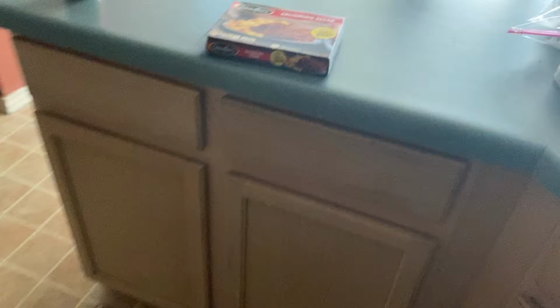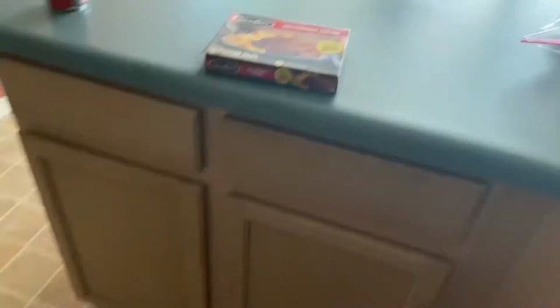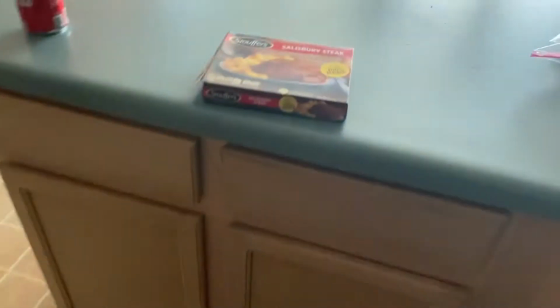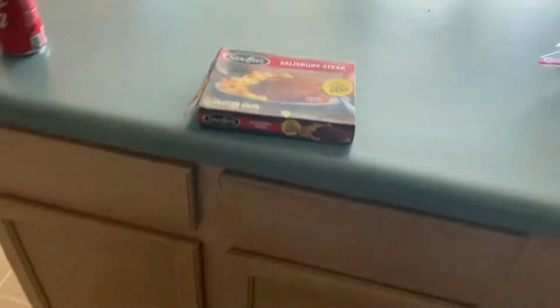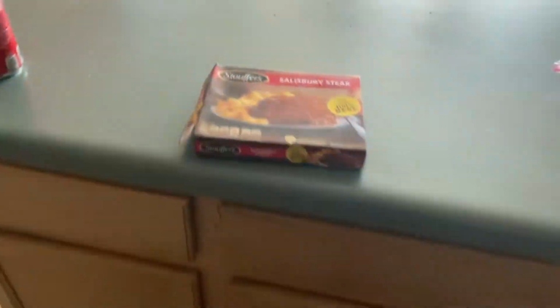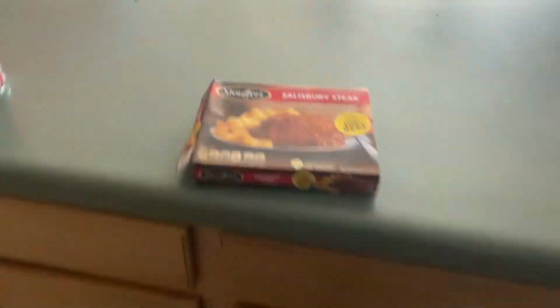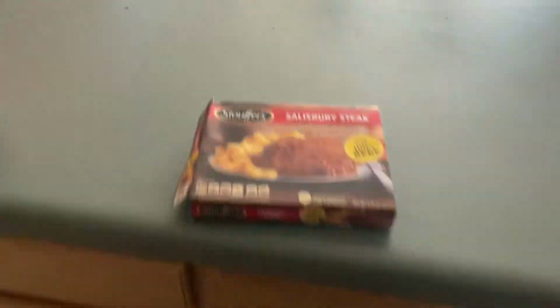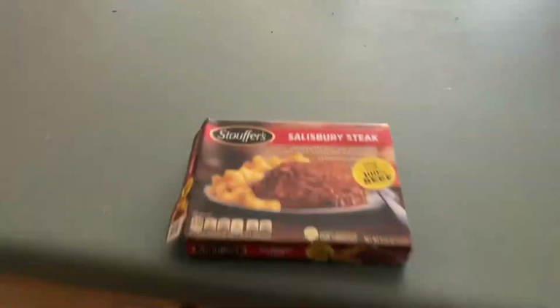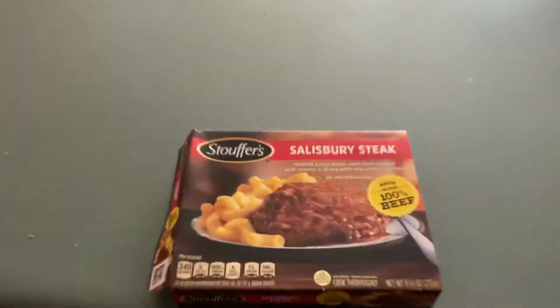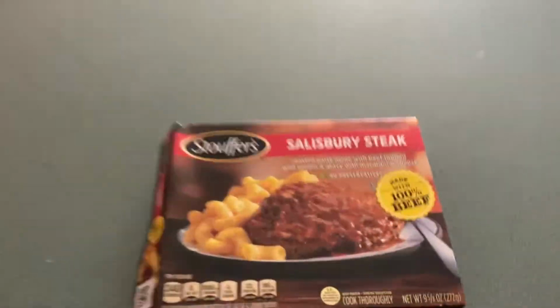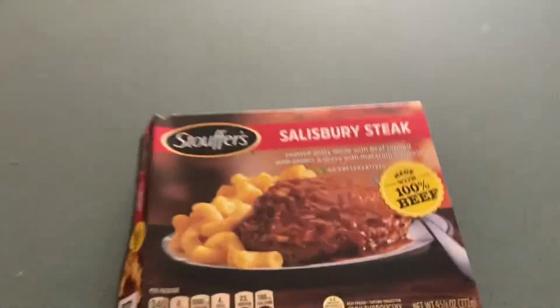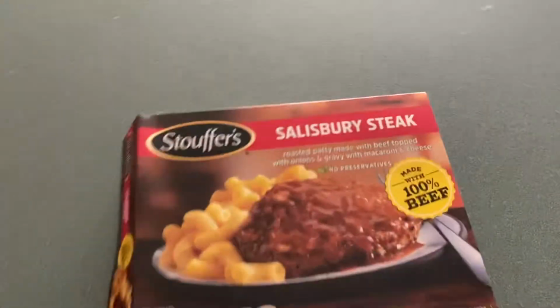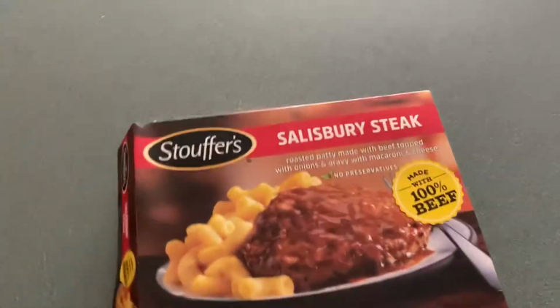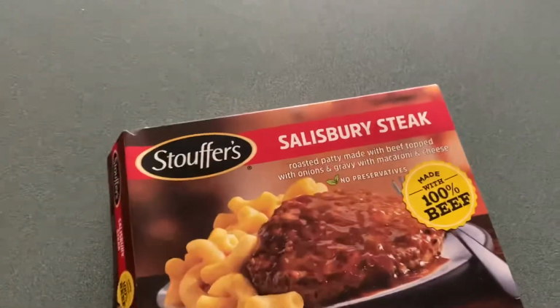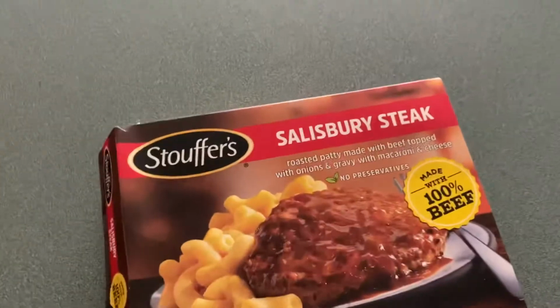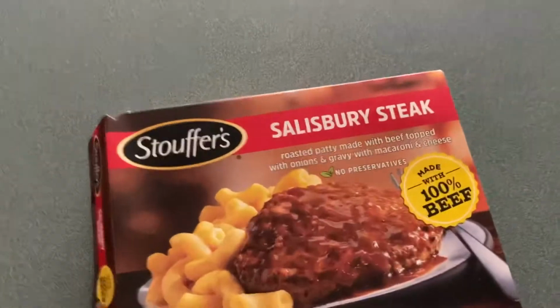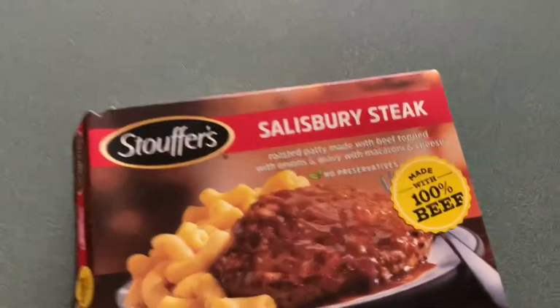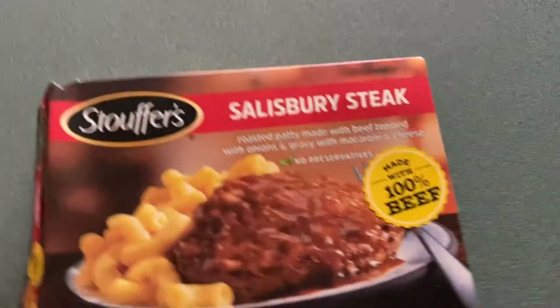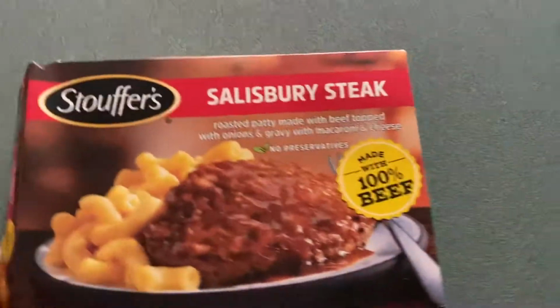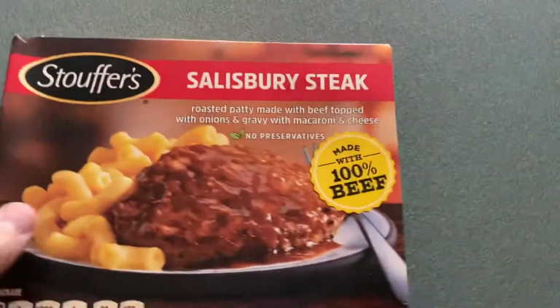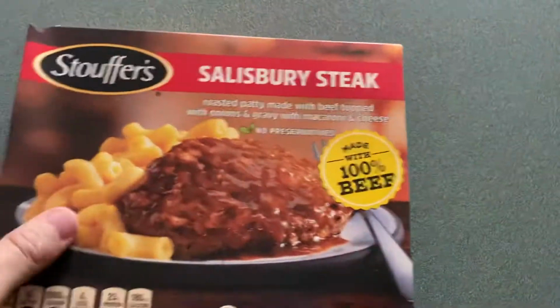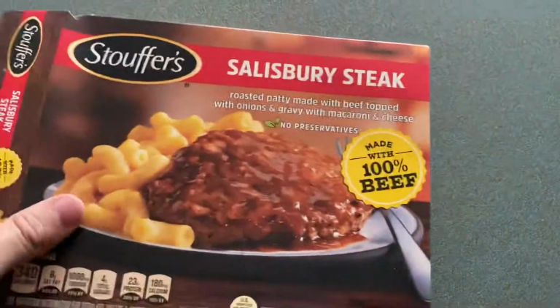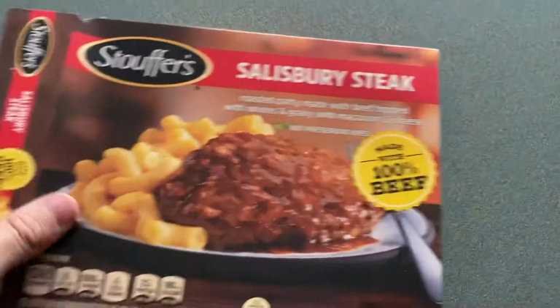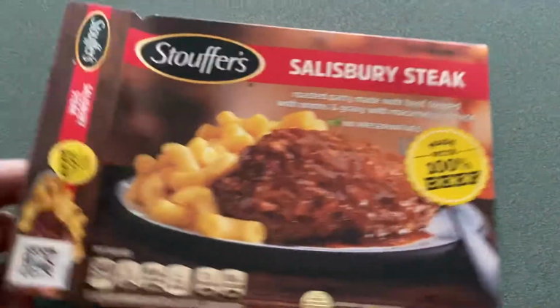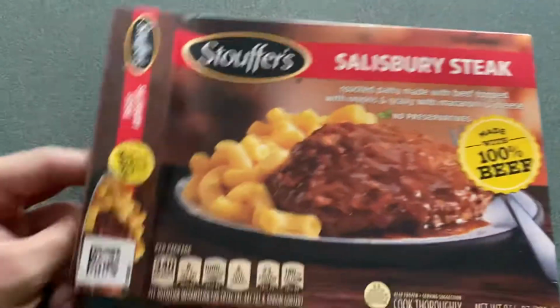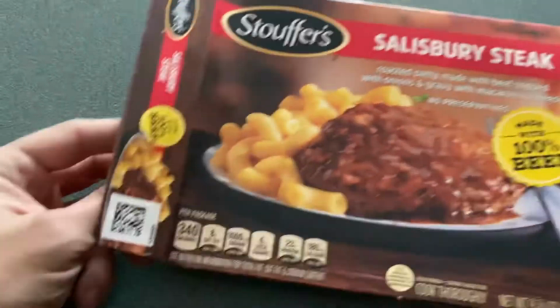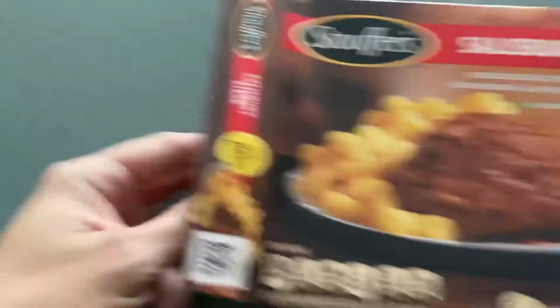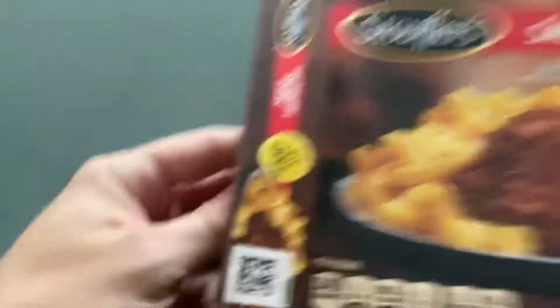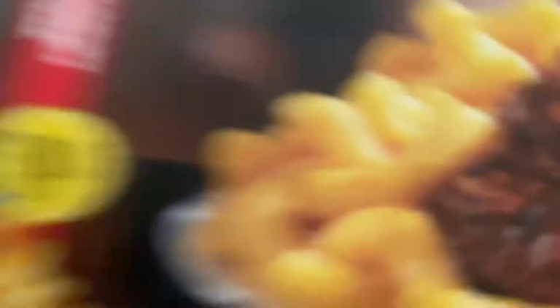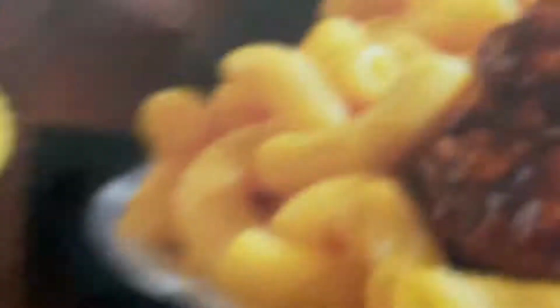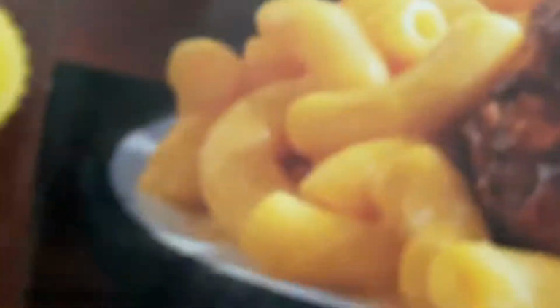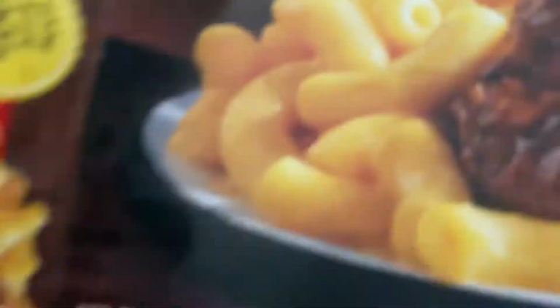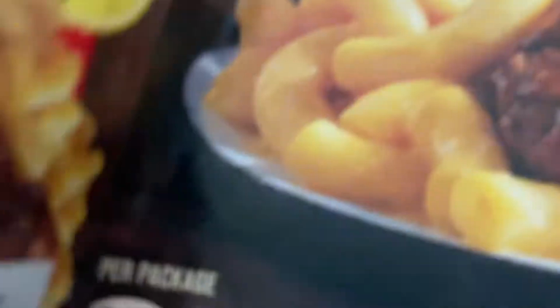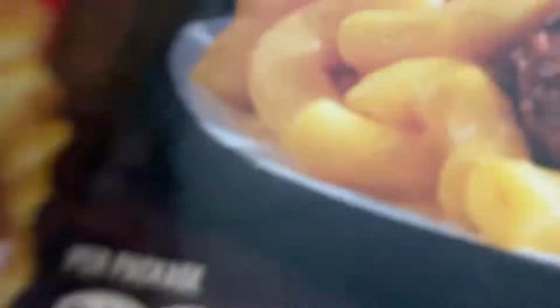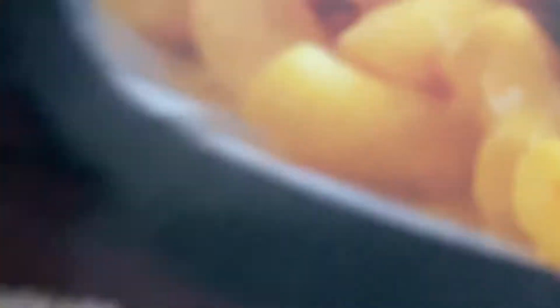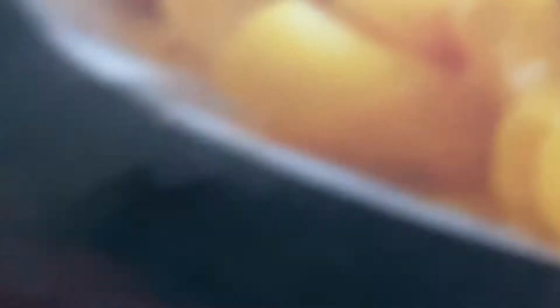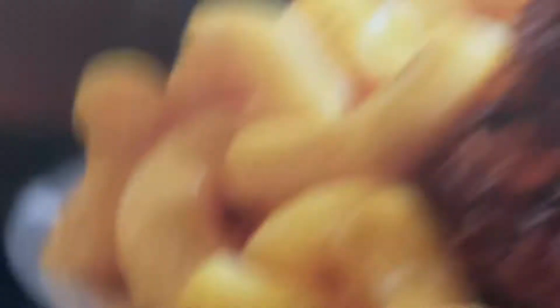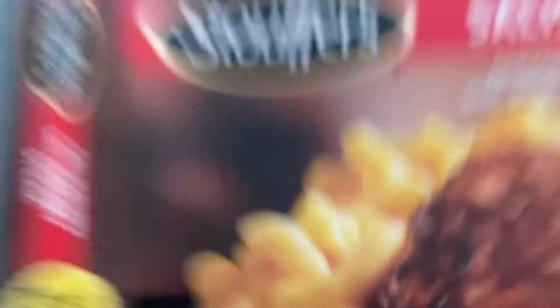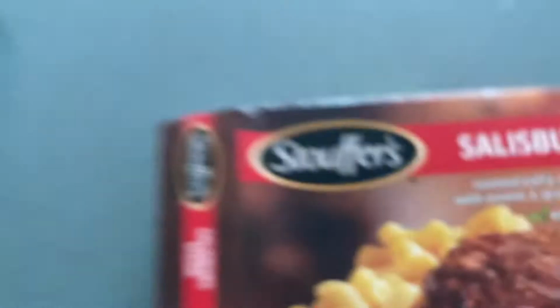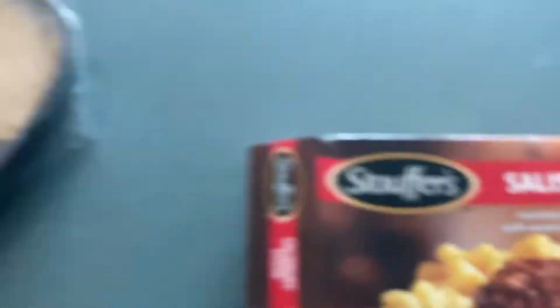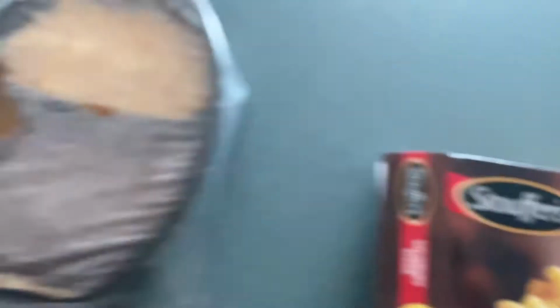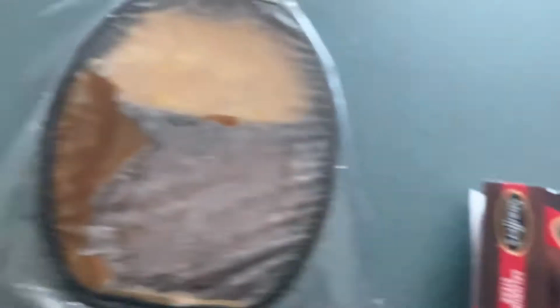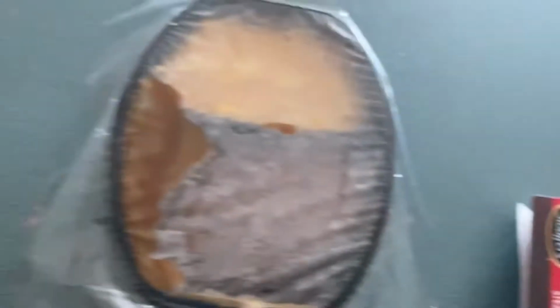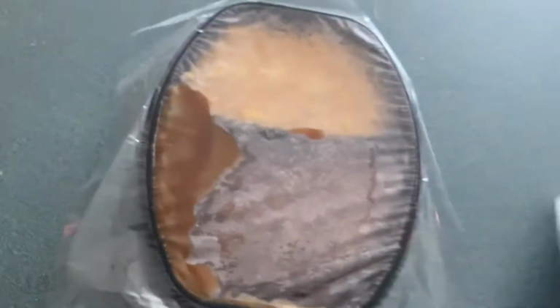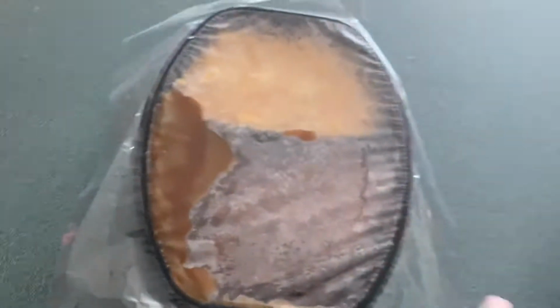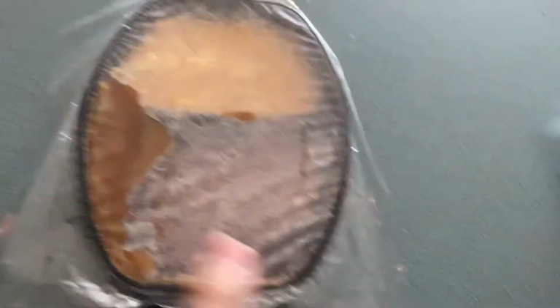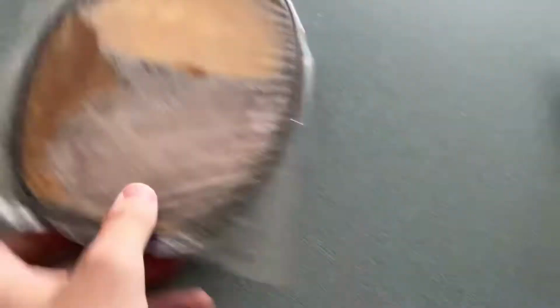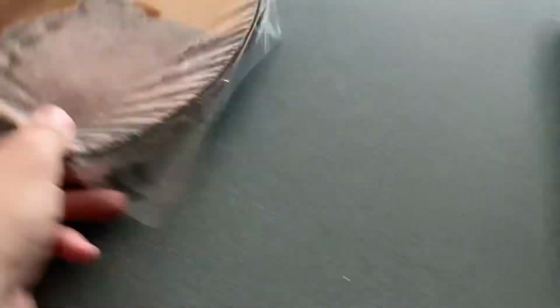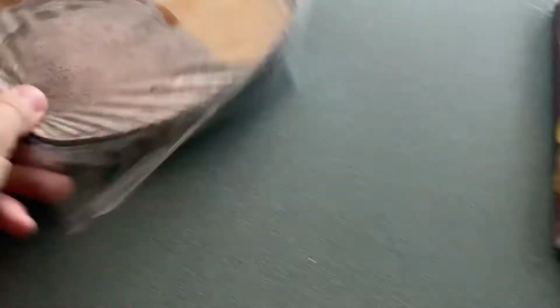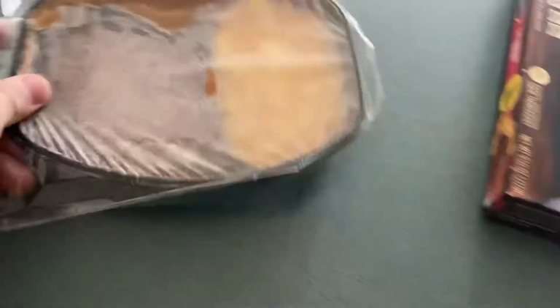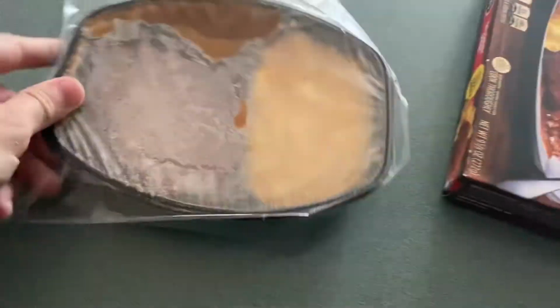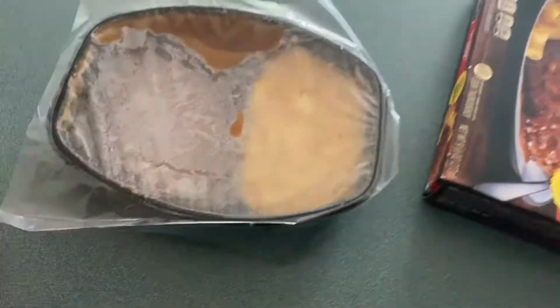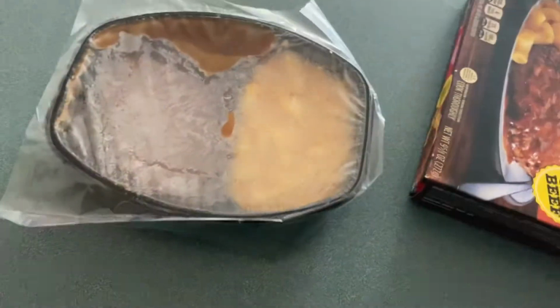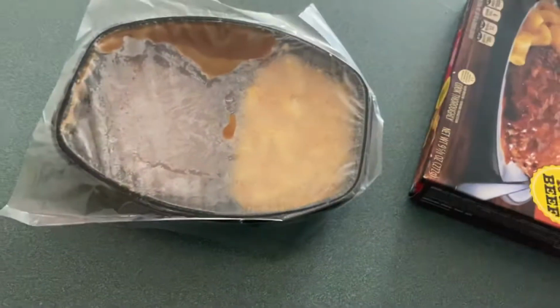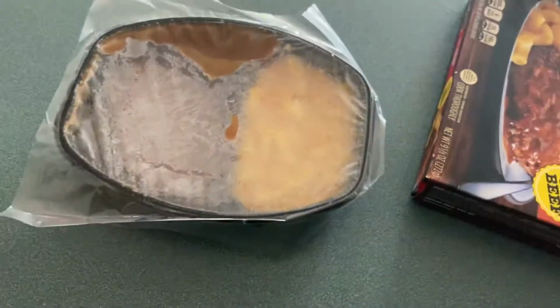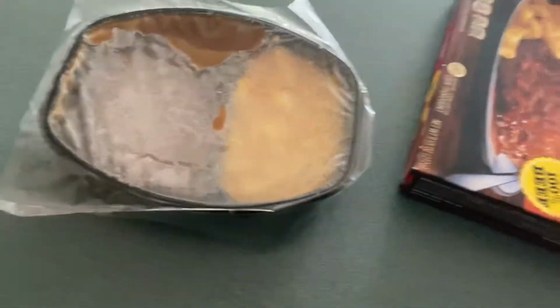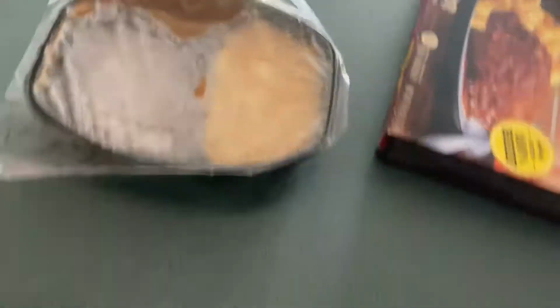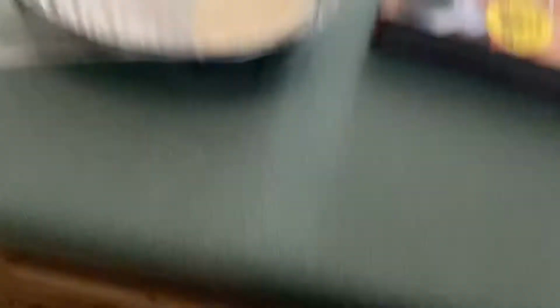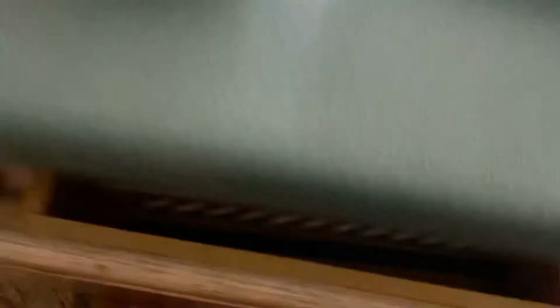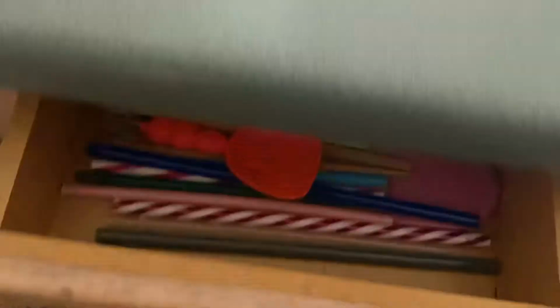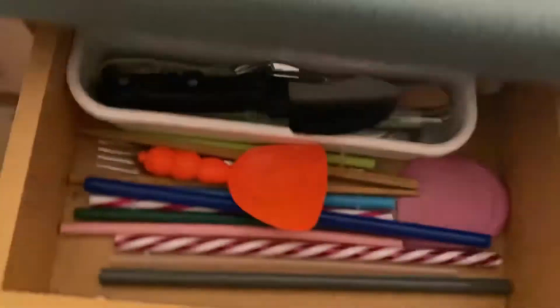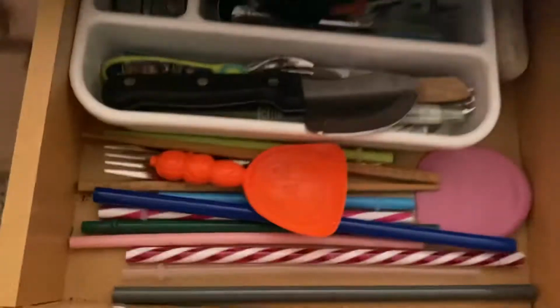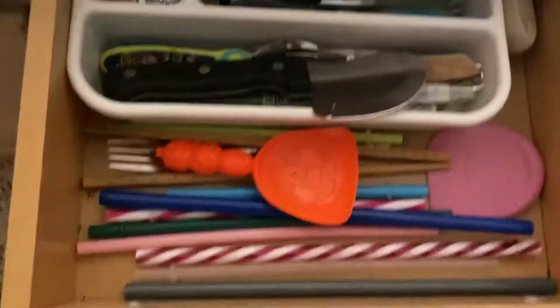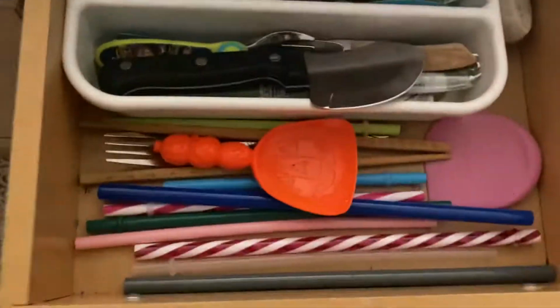Alright, today I'm going to show you how to make Stouffer's Salisbury steak. Step 1, don't fuck them up. Step 2, you get the fucking piece of shit out. Step 3,